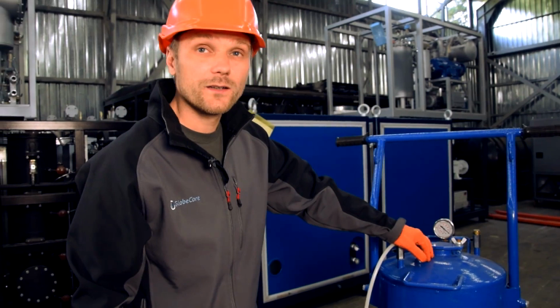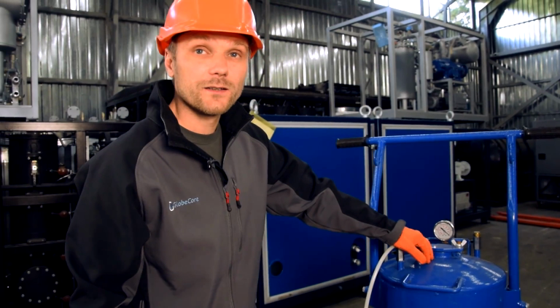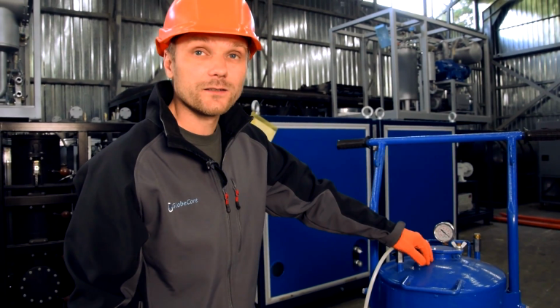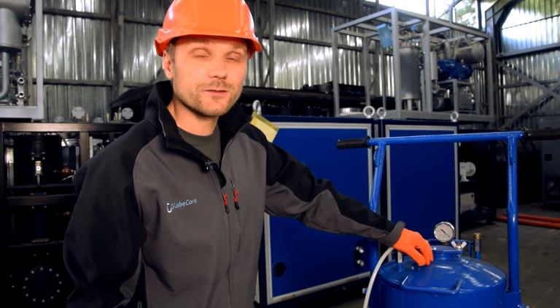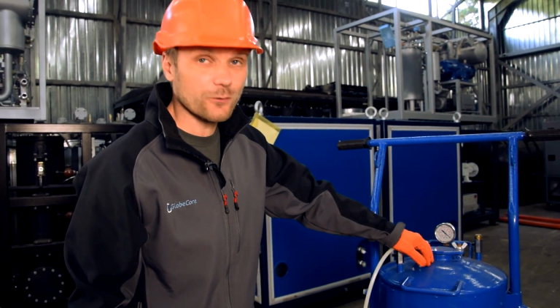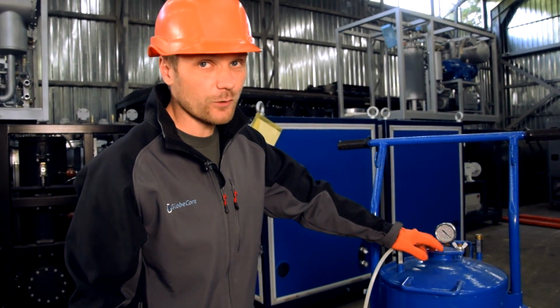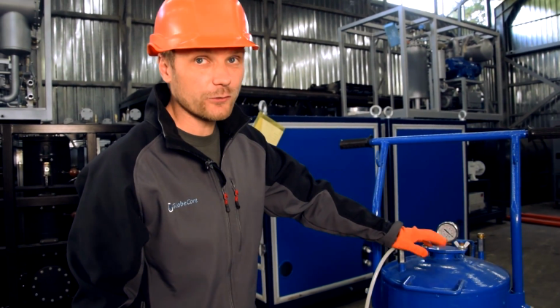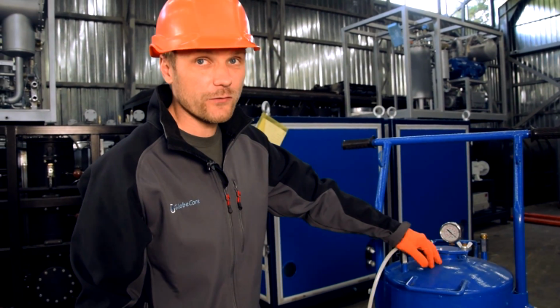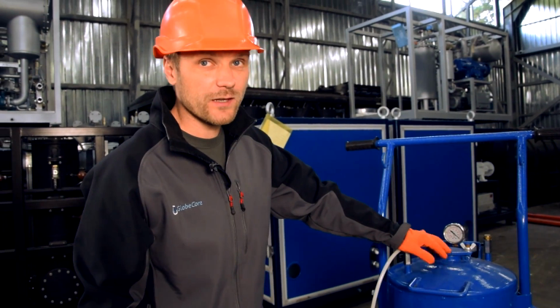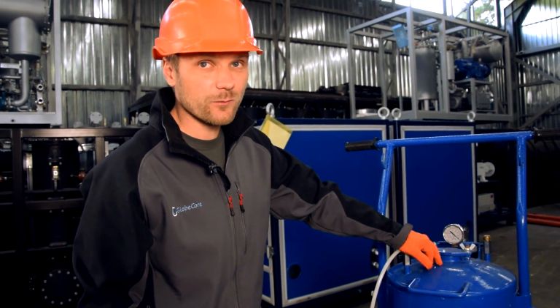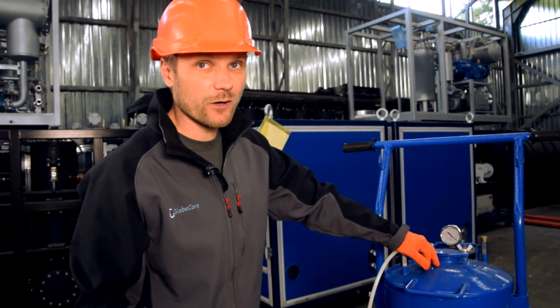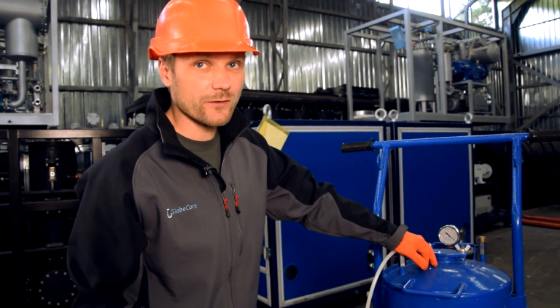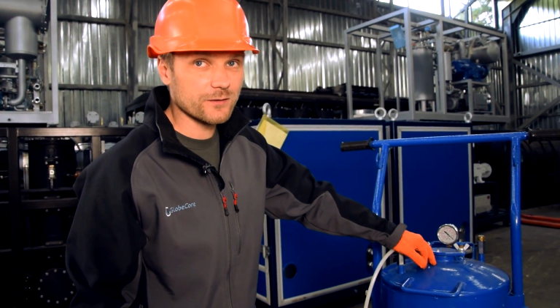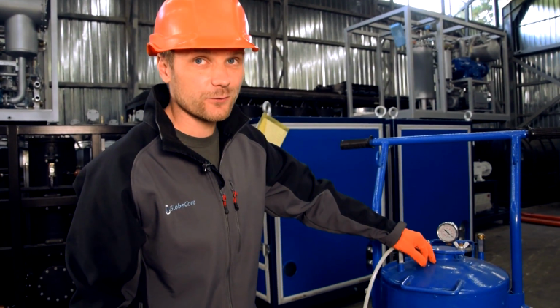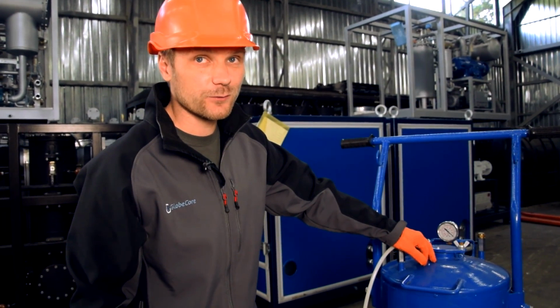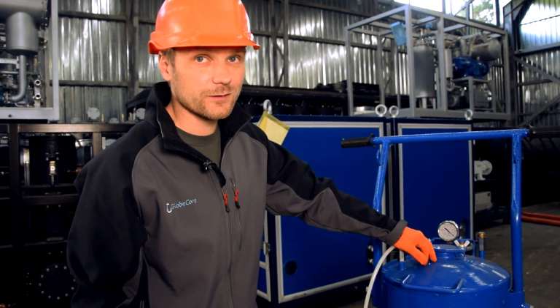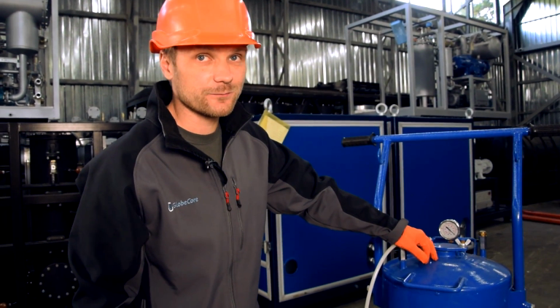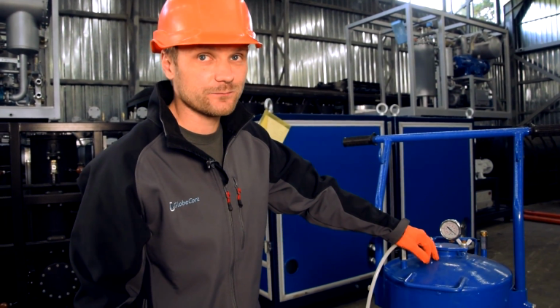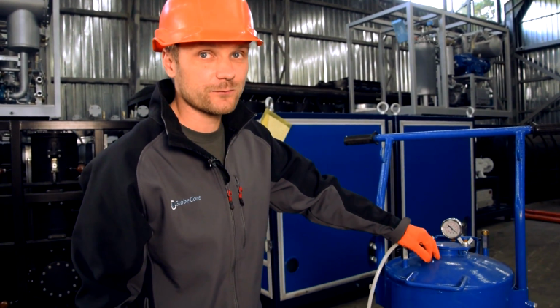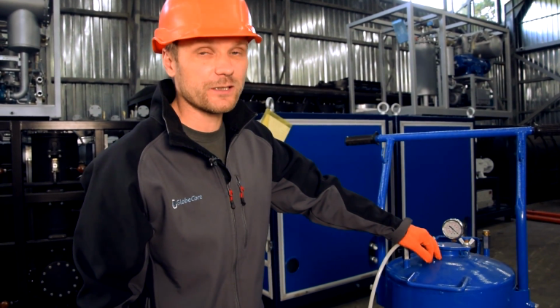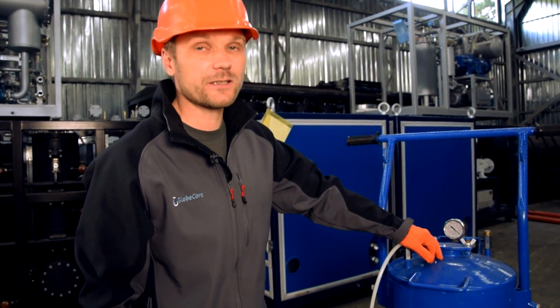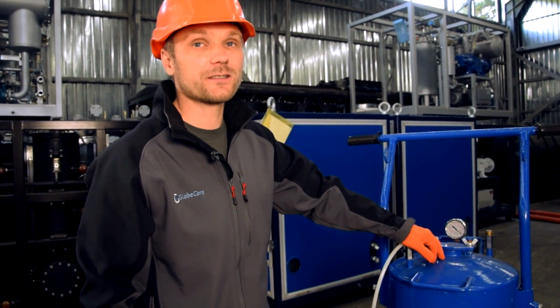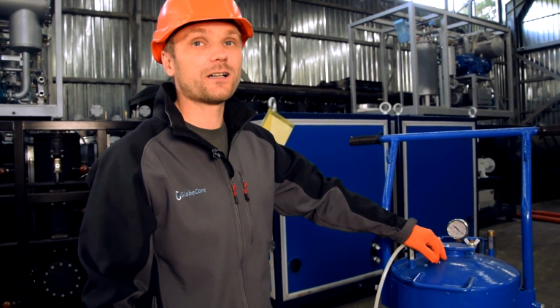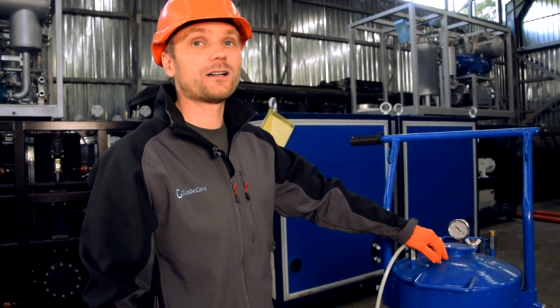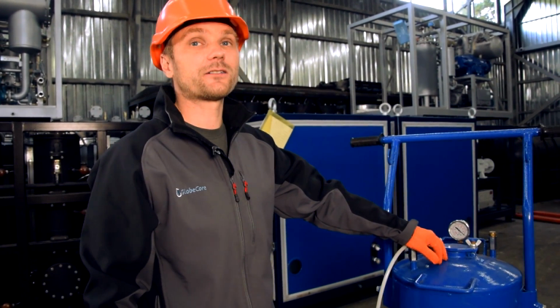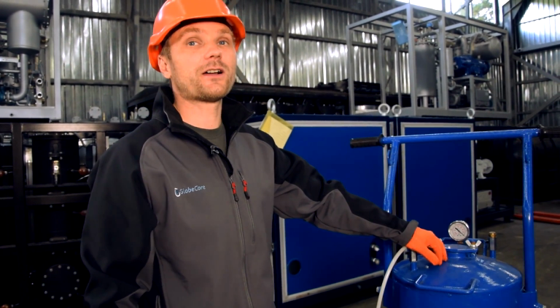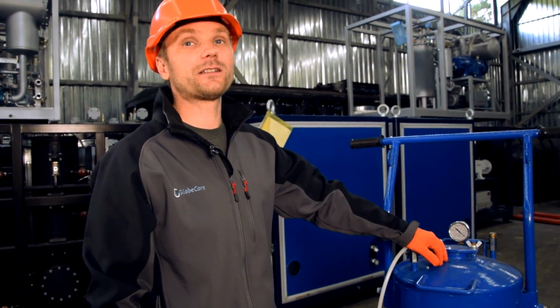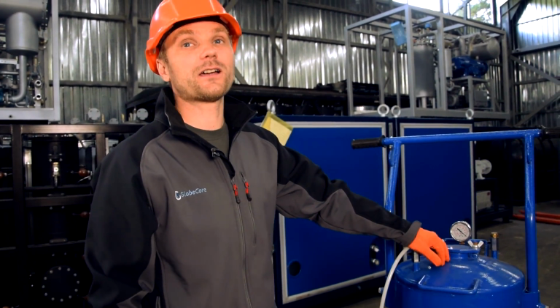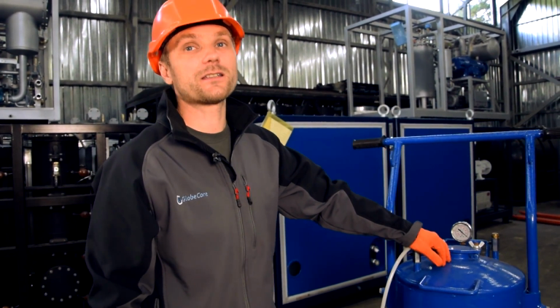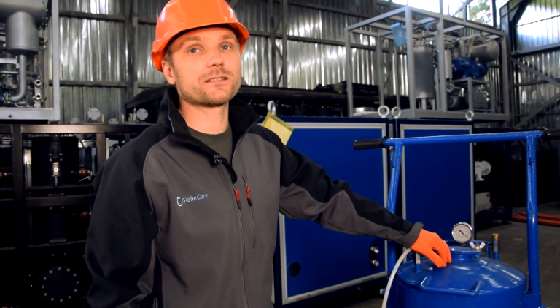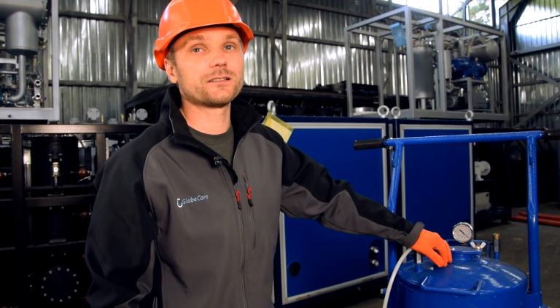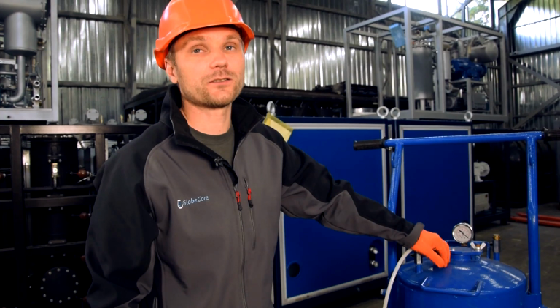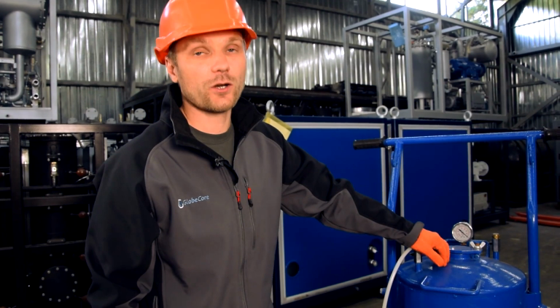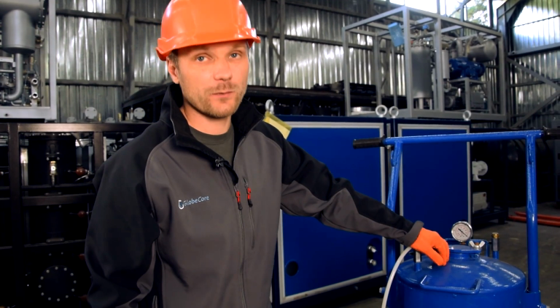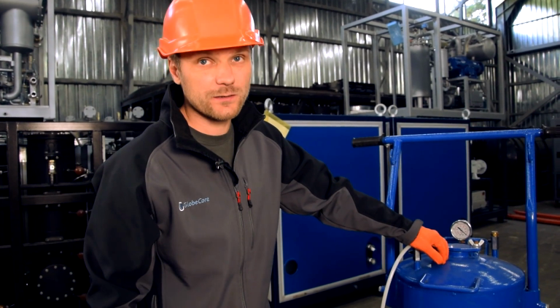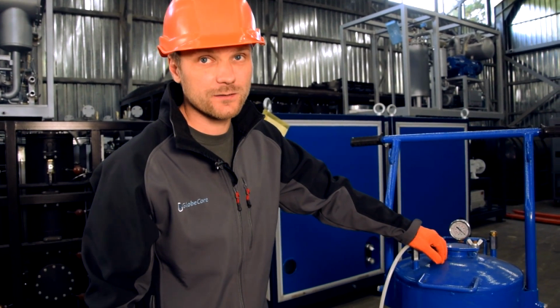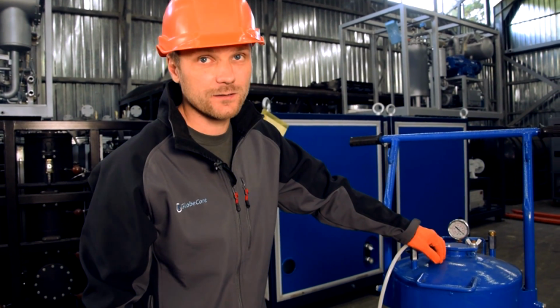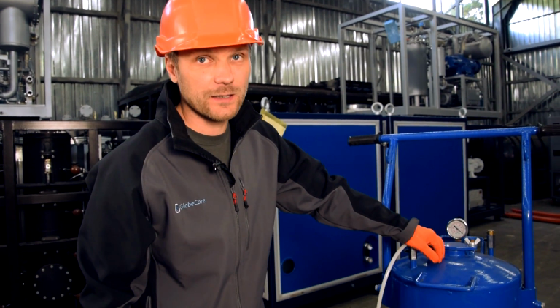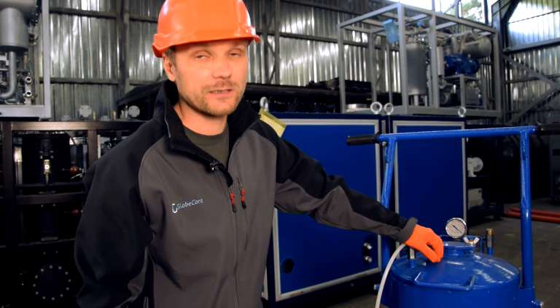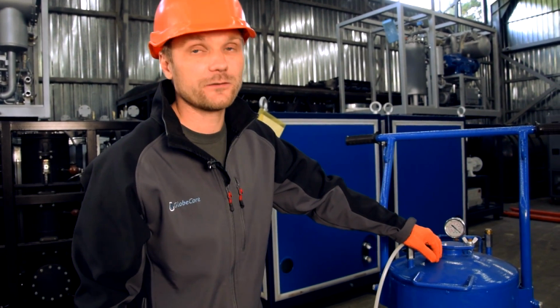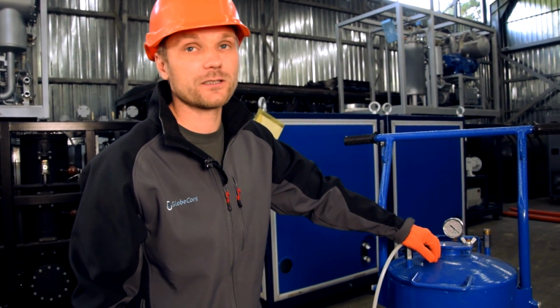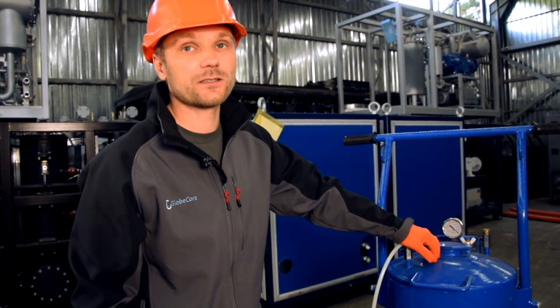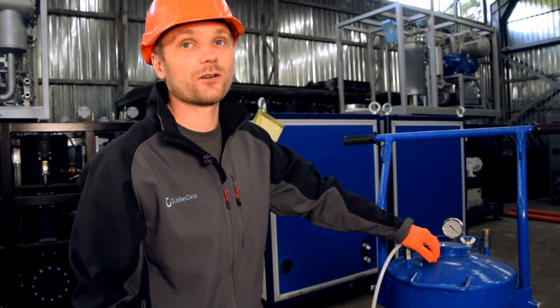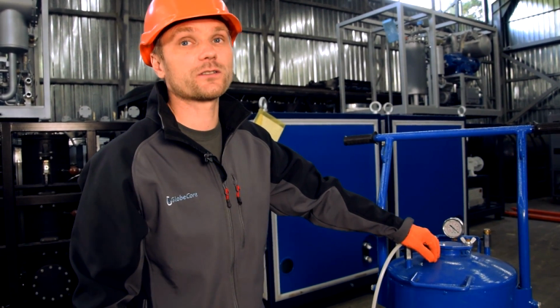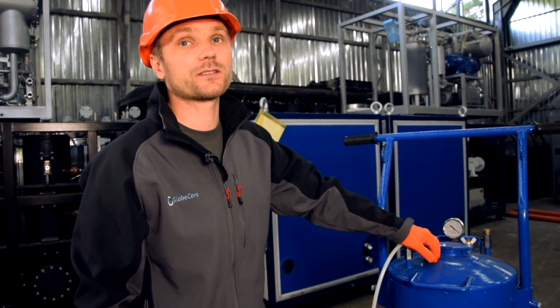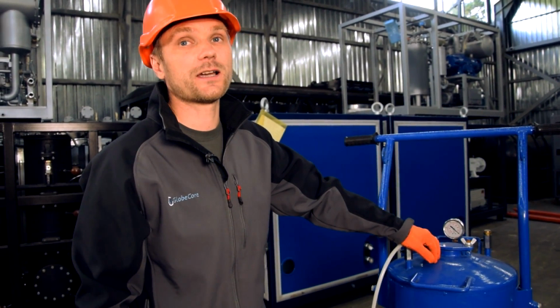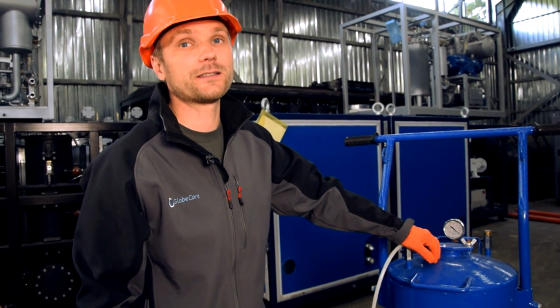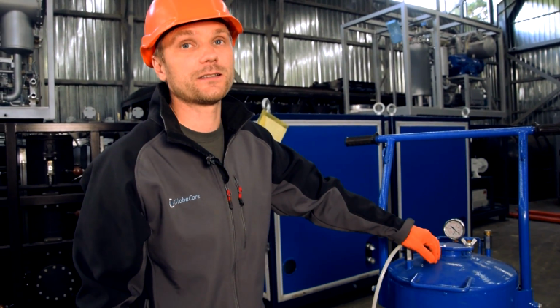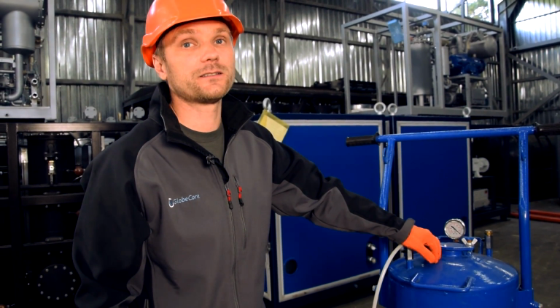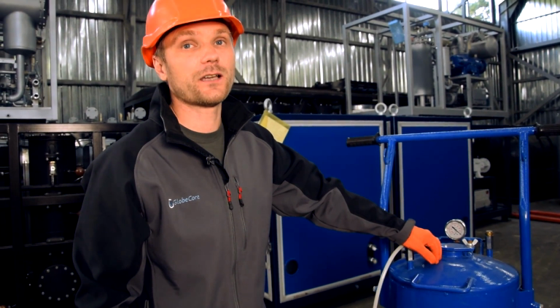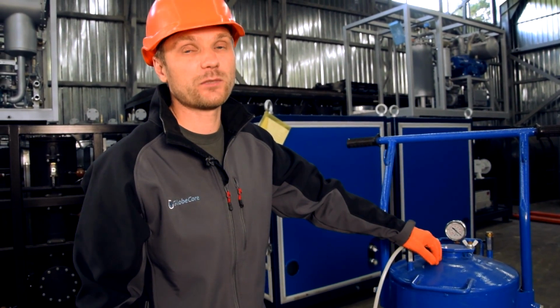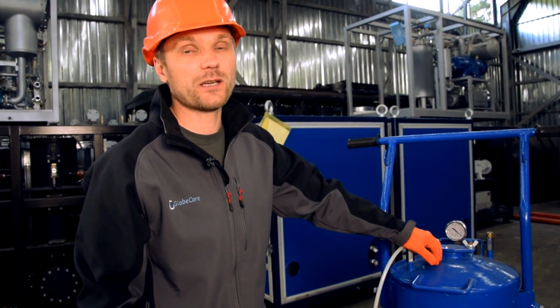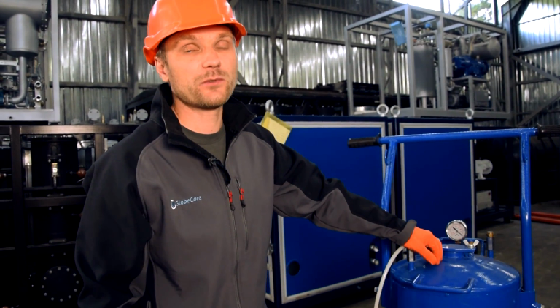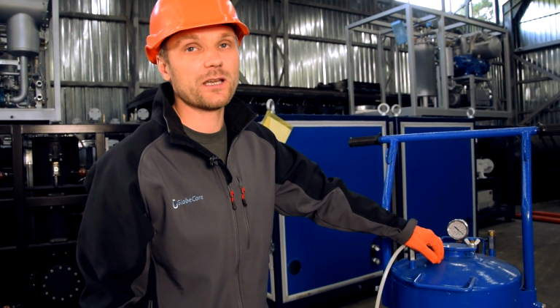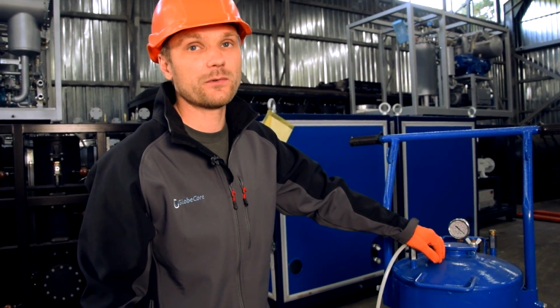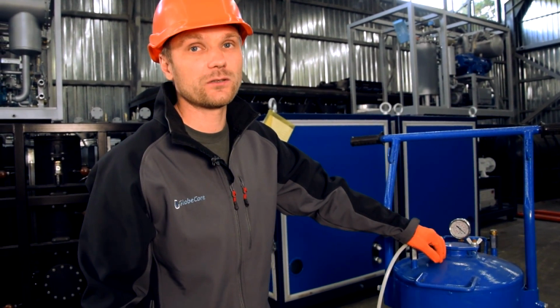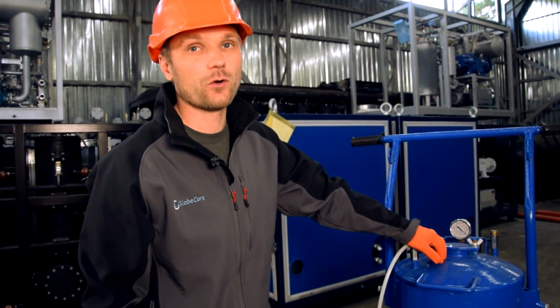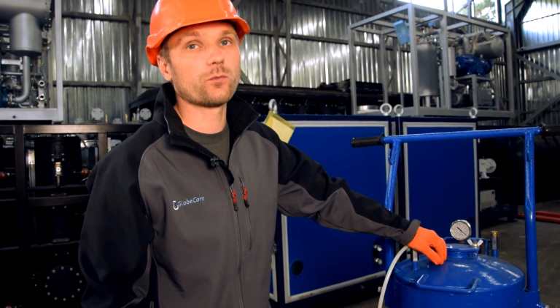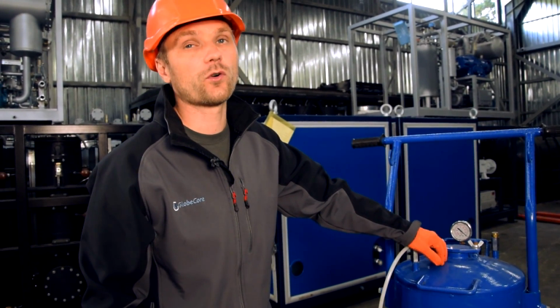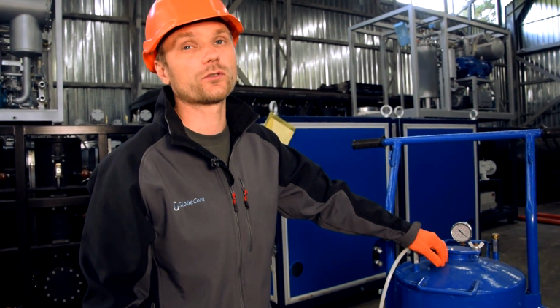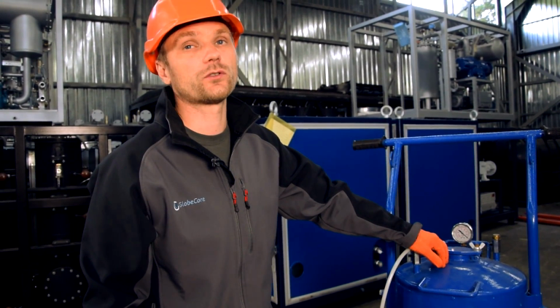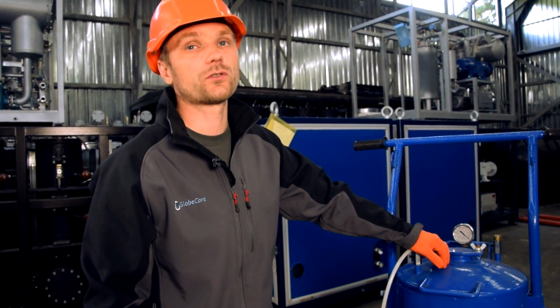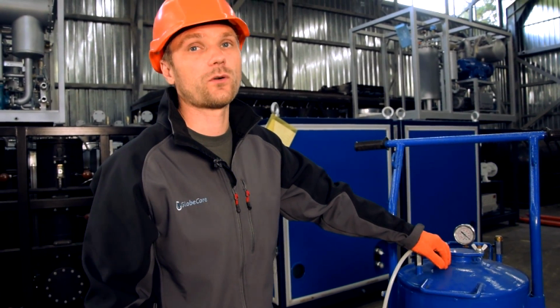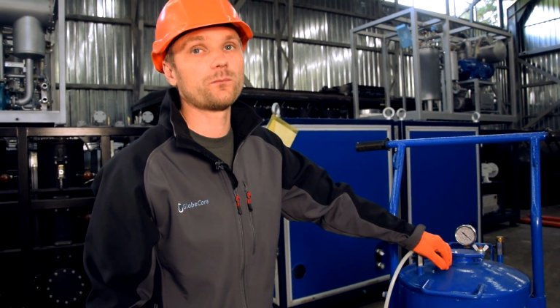So what do you think about this unit? Please write to us in the comments and visit our site at www.globecore.com.